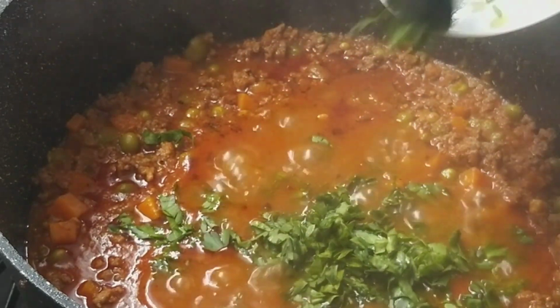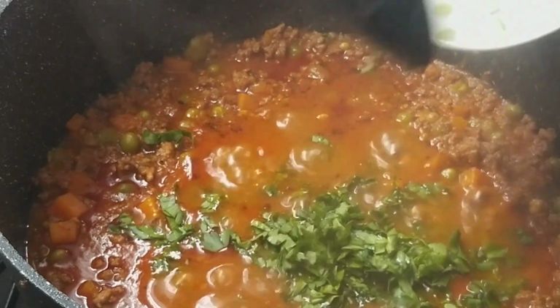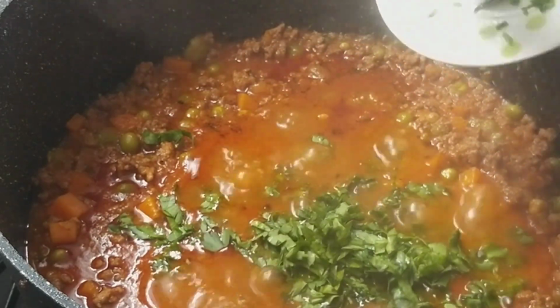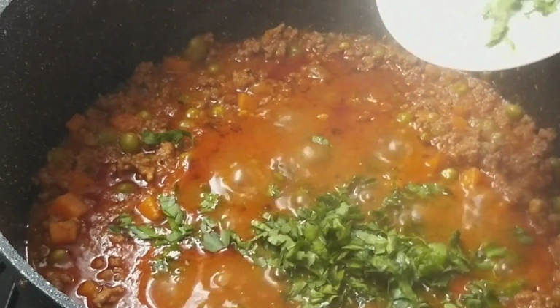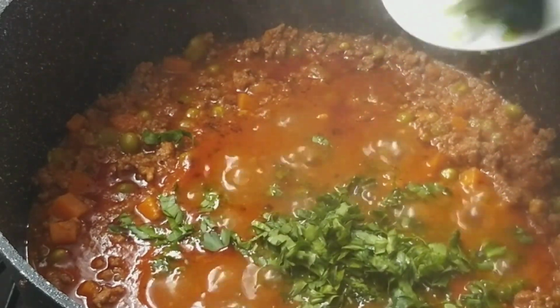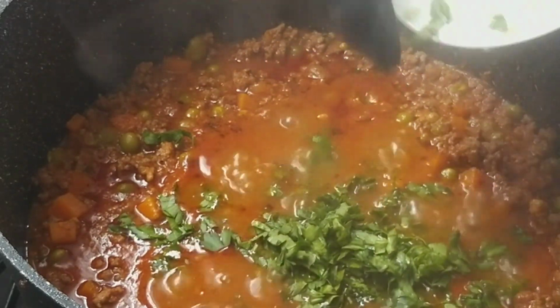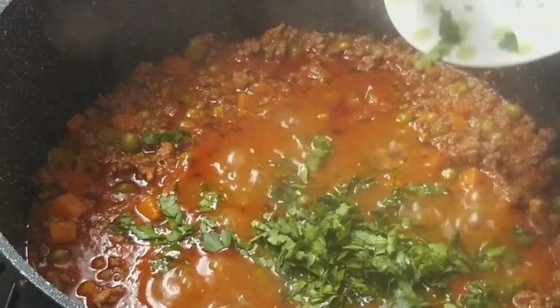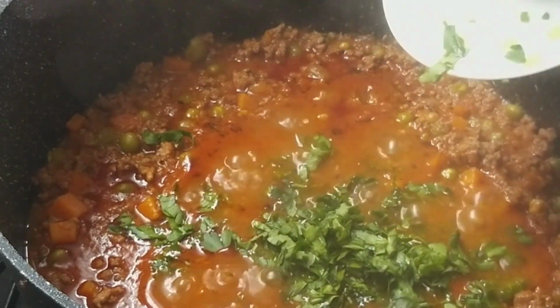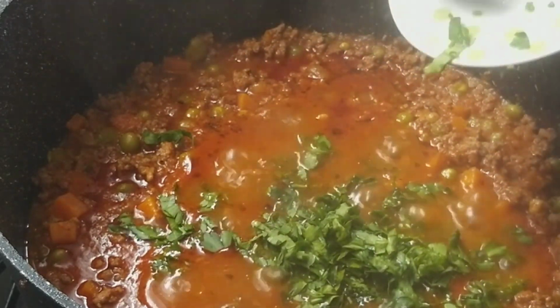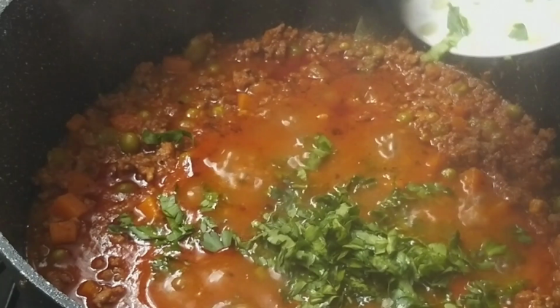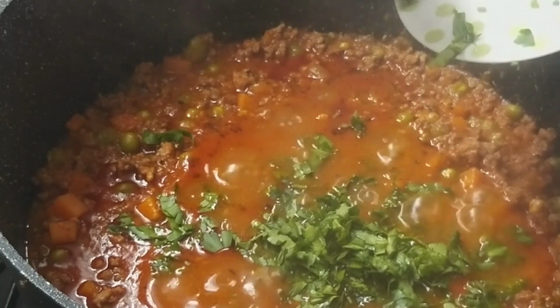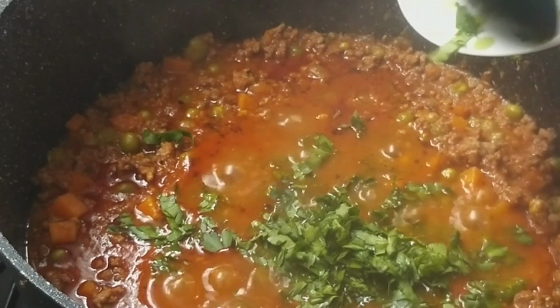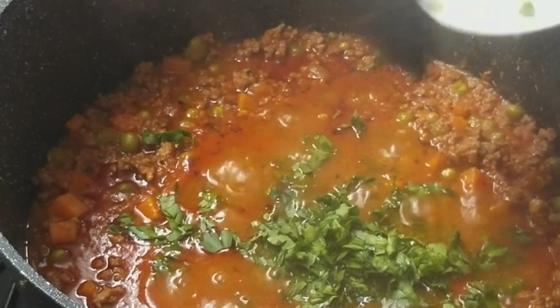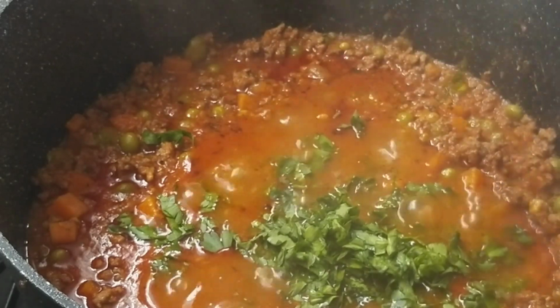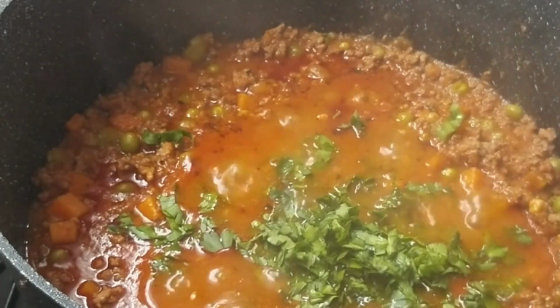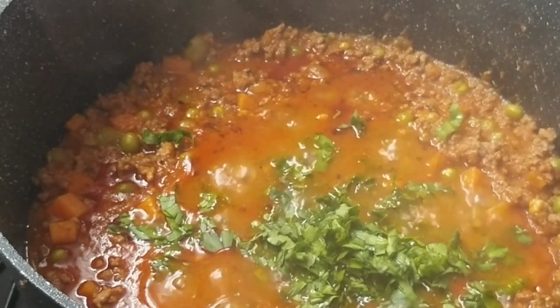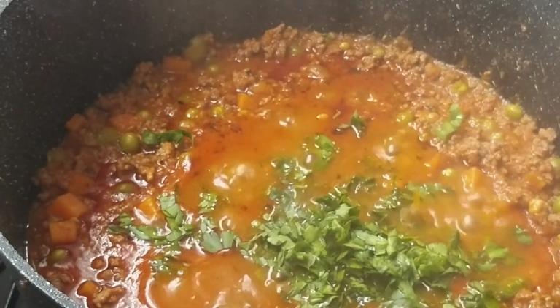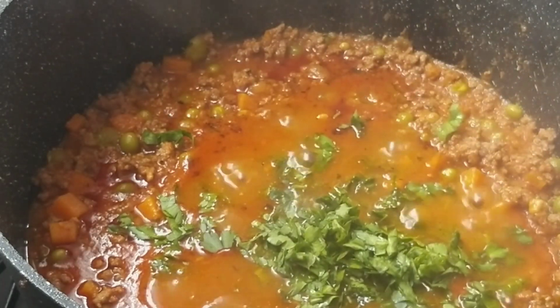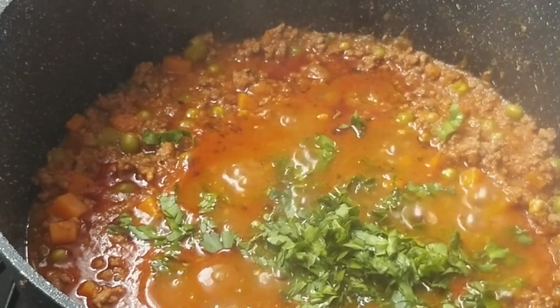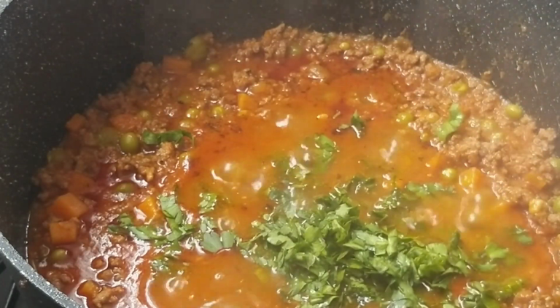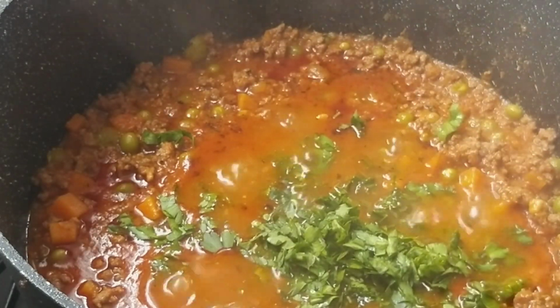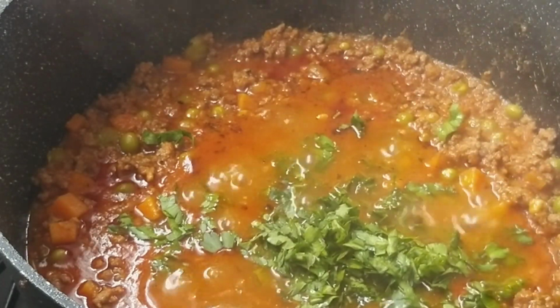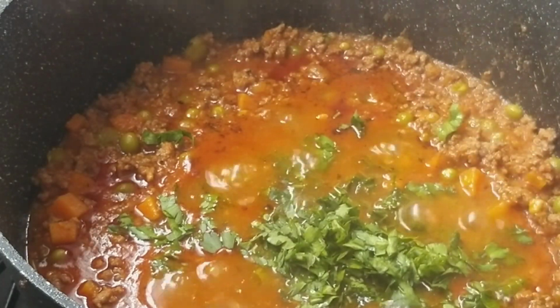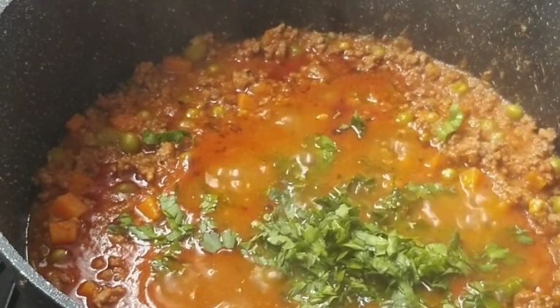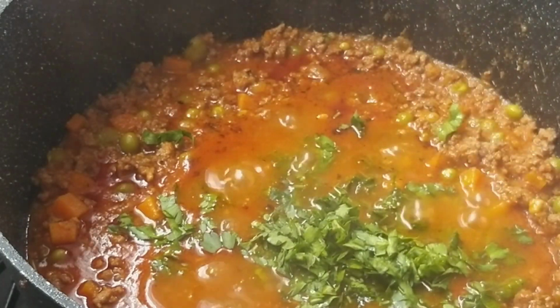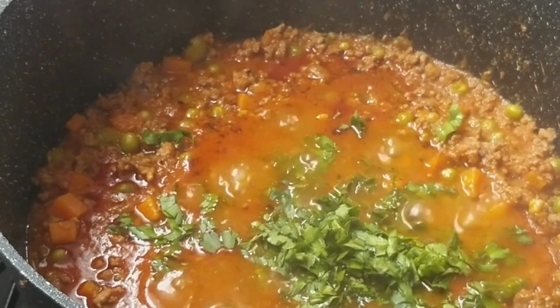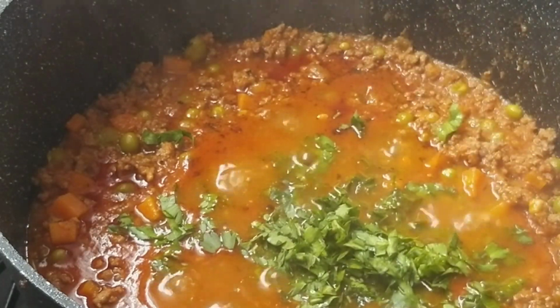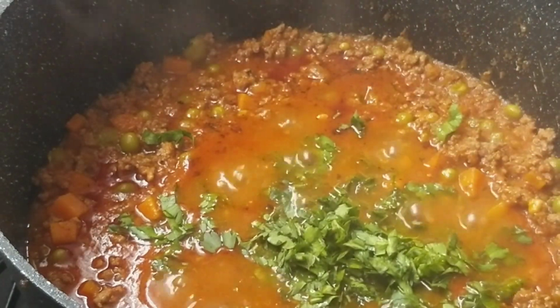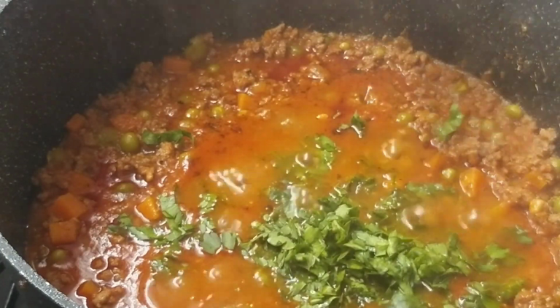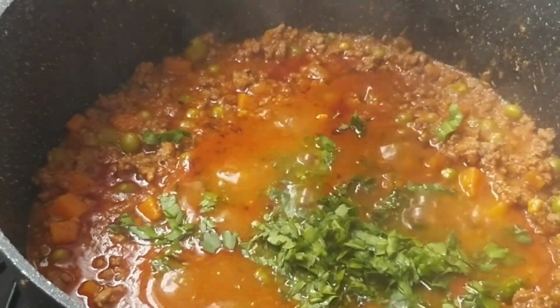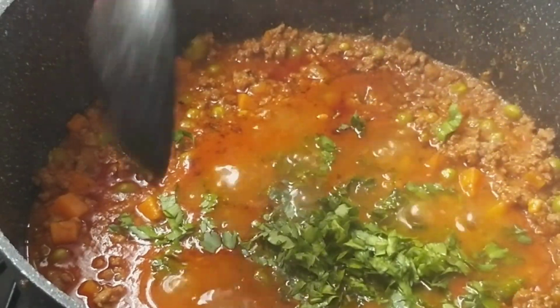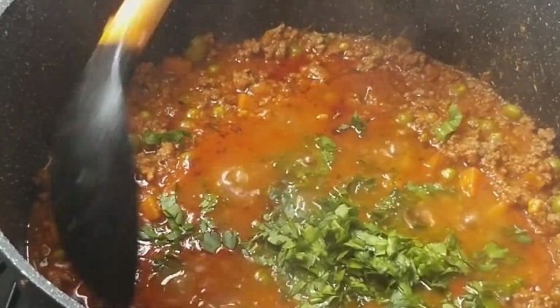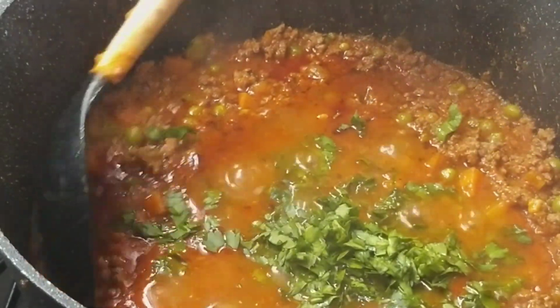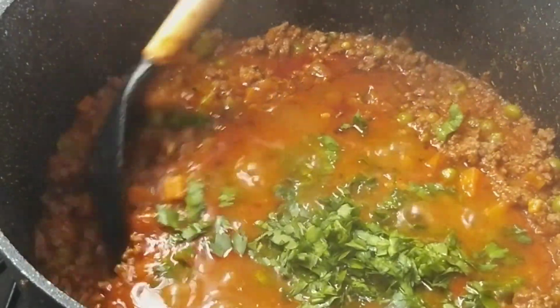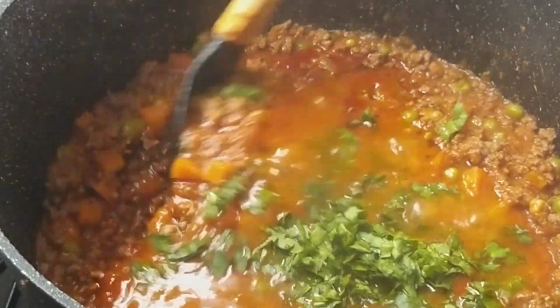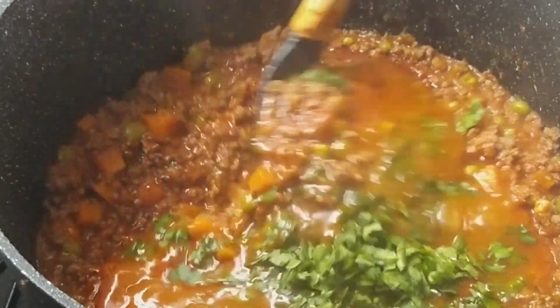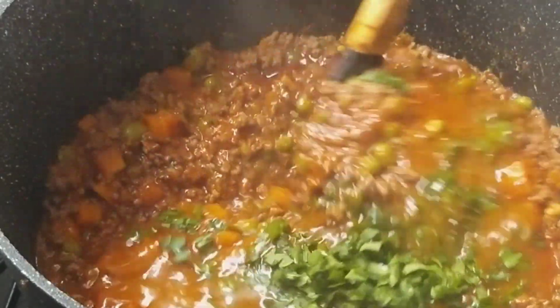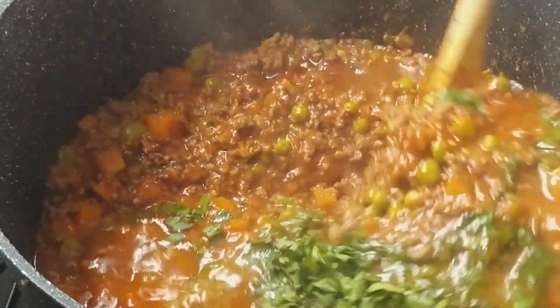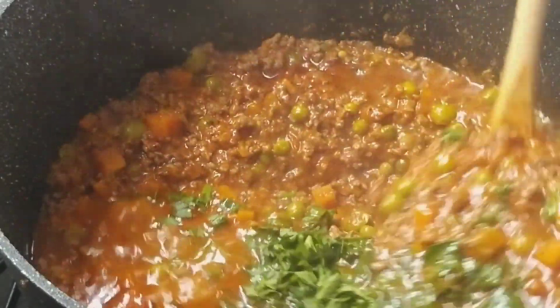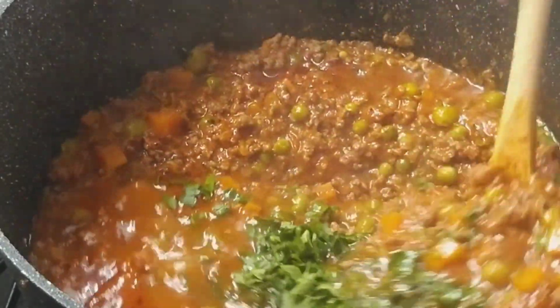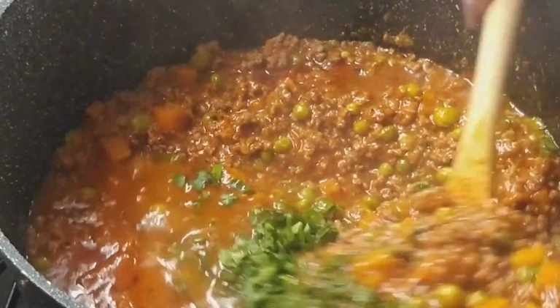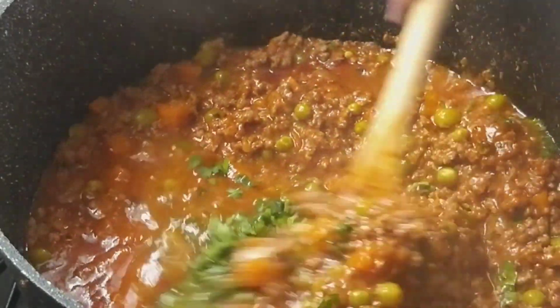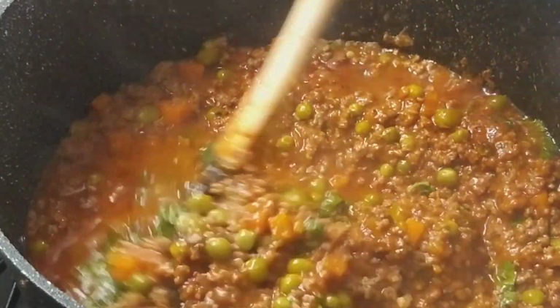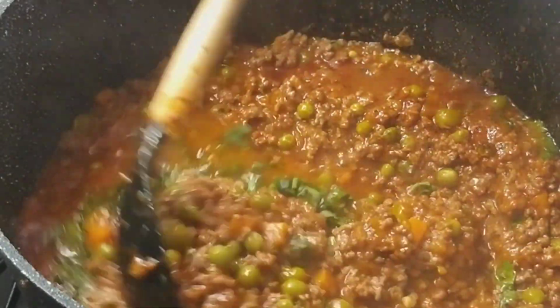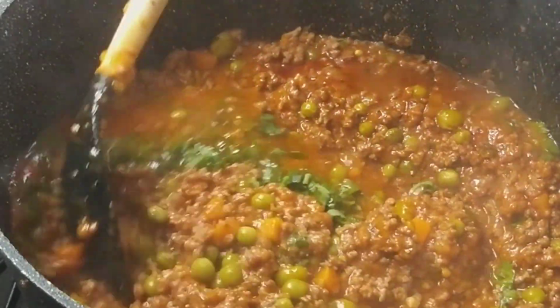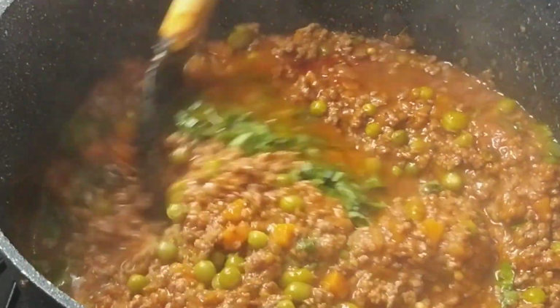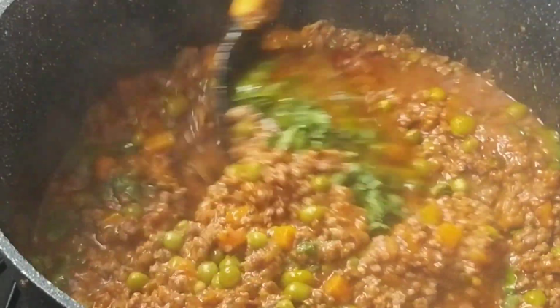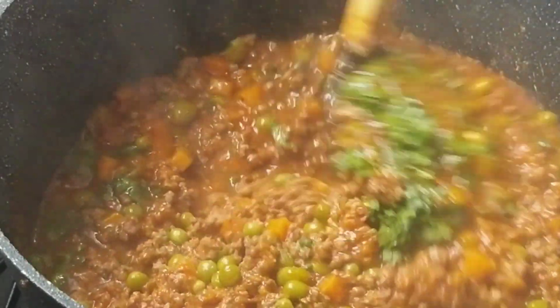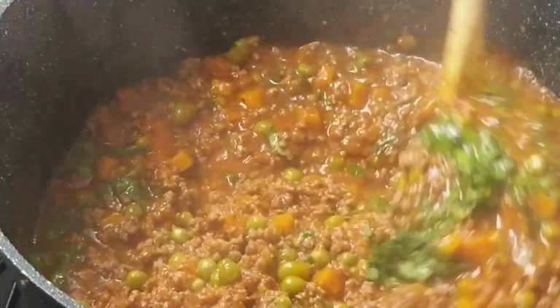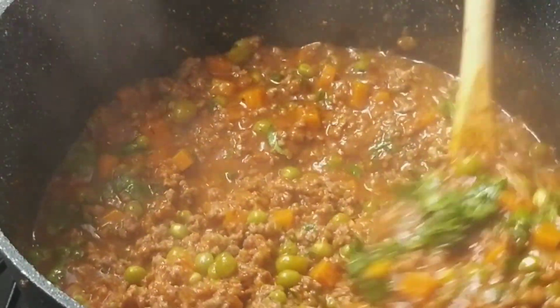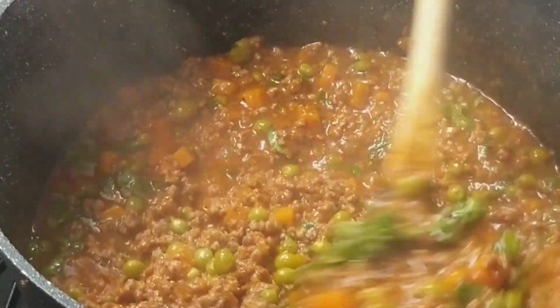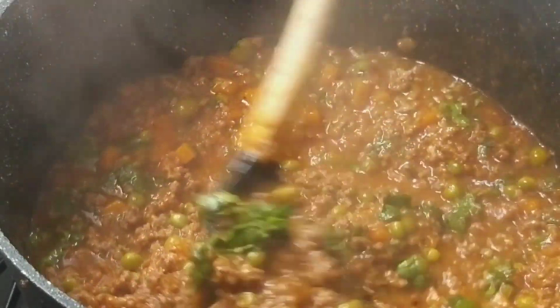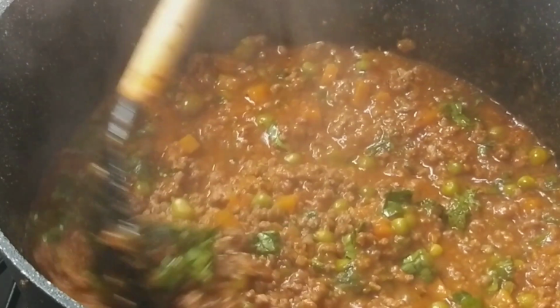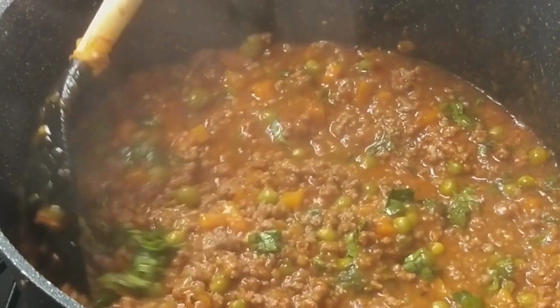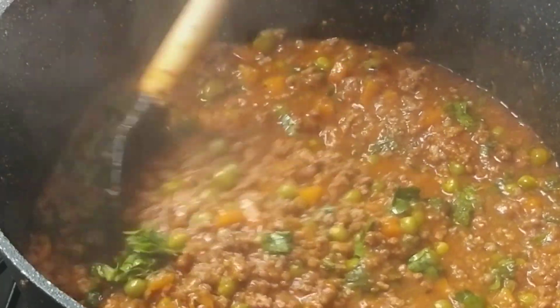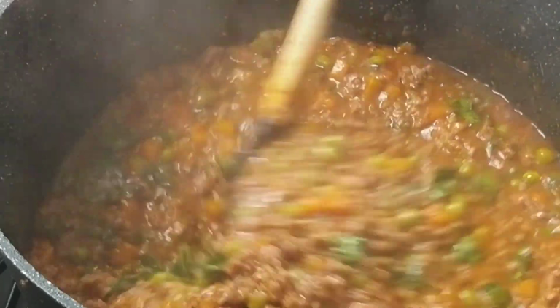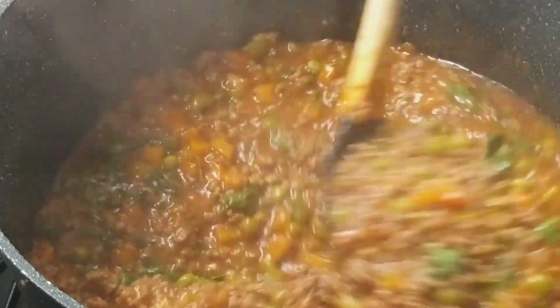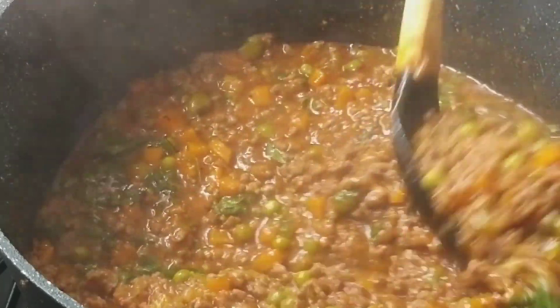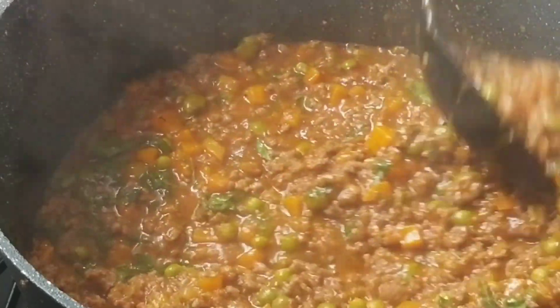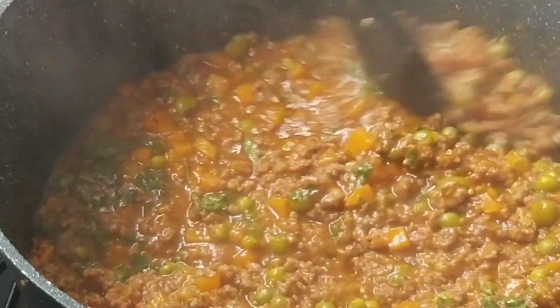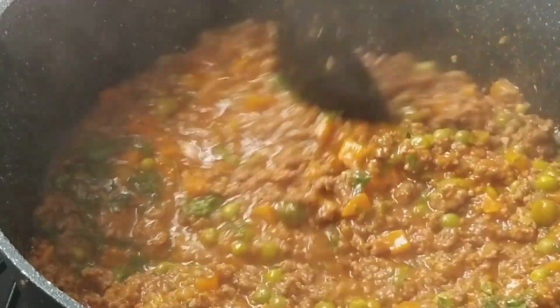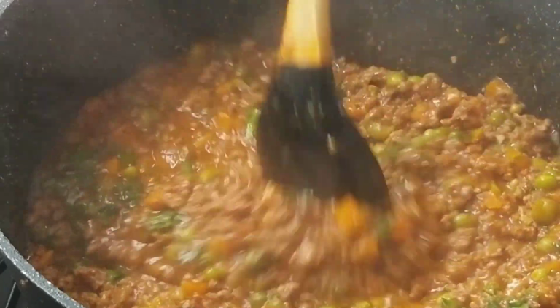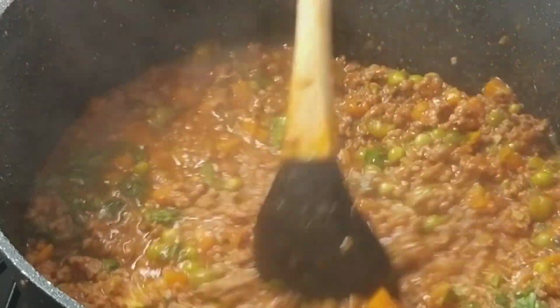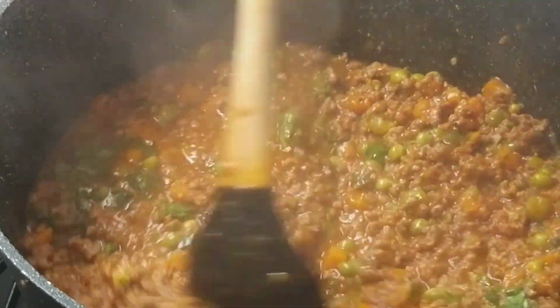Let it simmer for 2 minutes and the minced meat sauce is ready to be served with pasta or rice or any accompaniment of your choice.